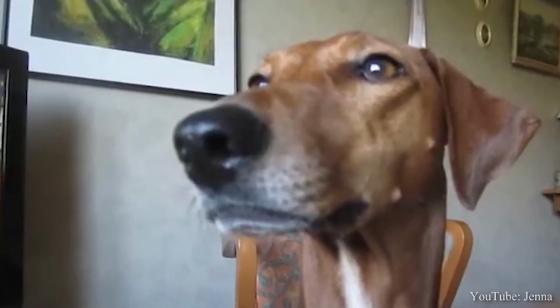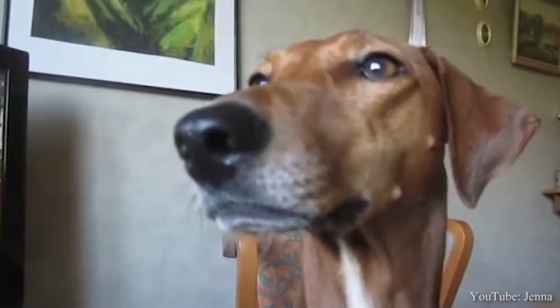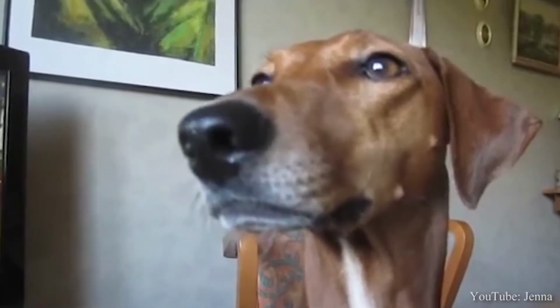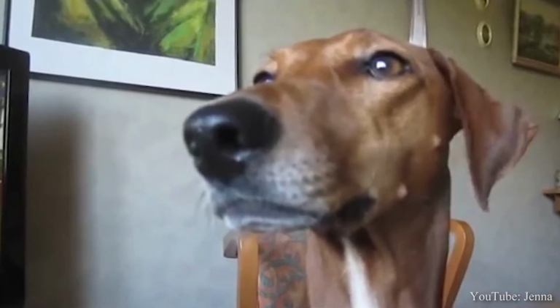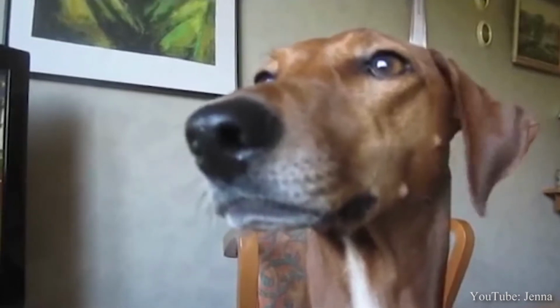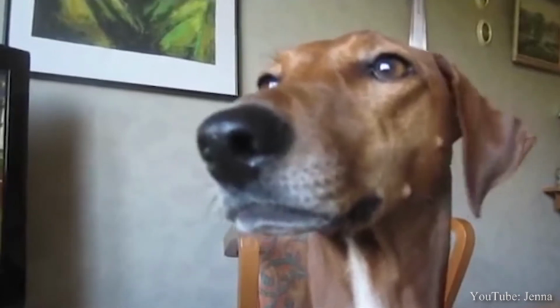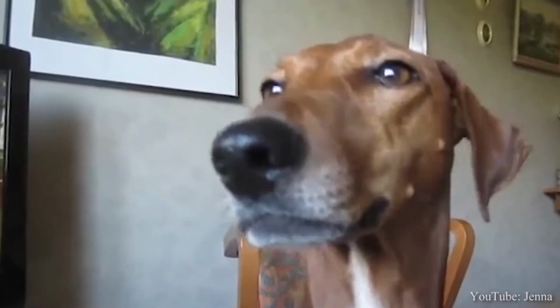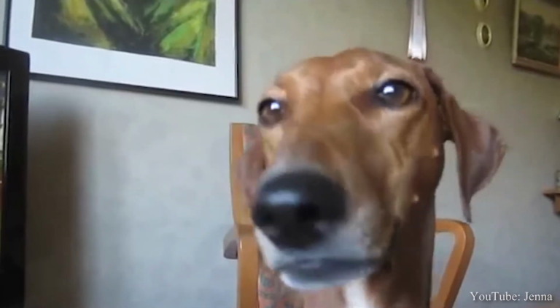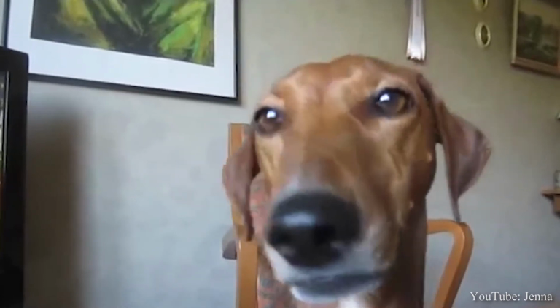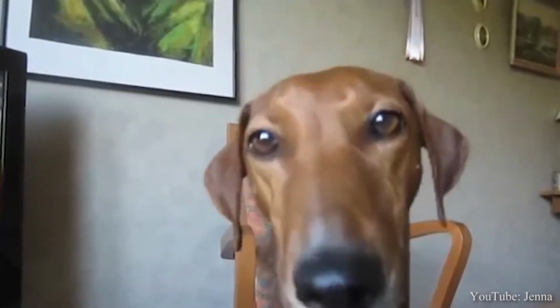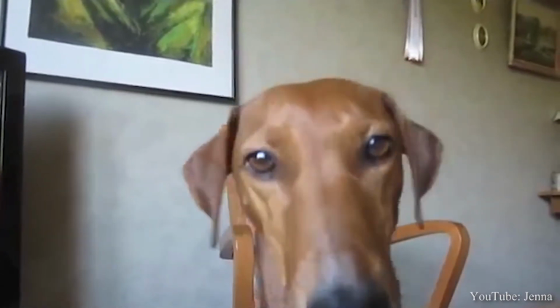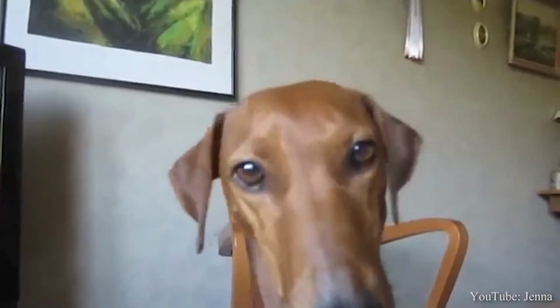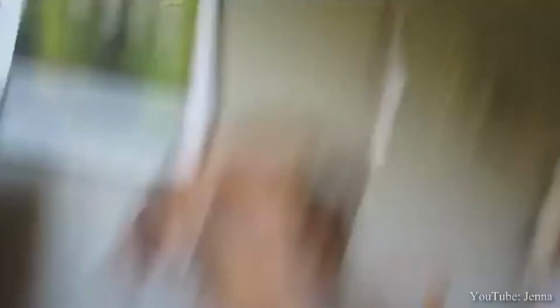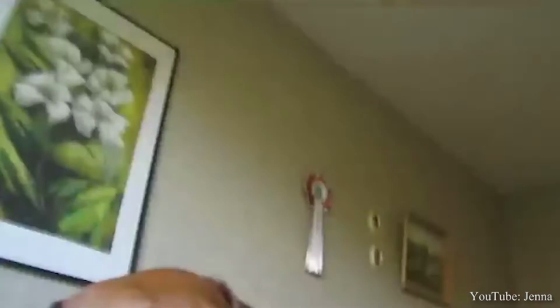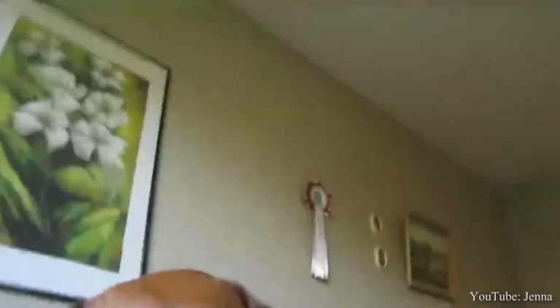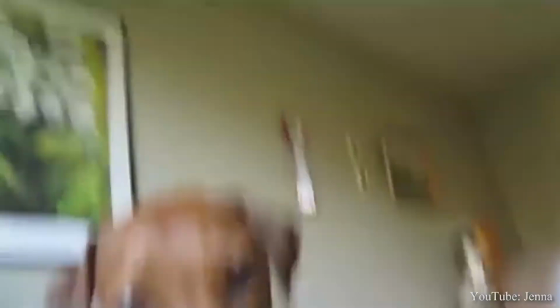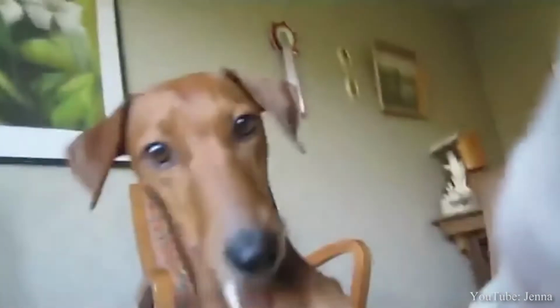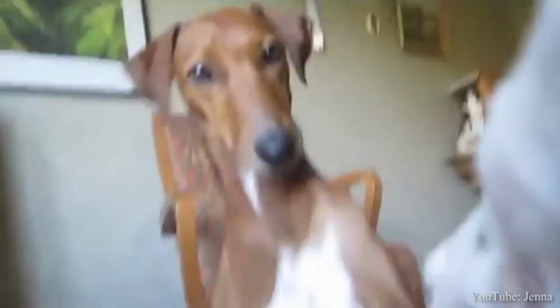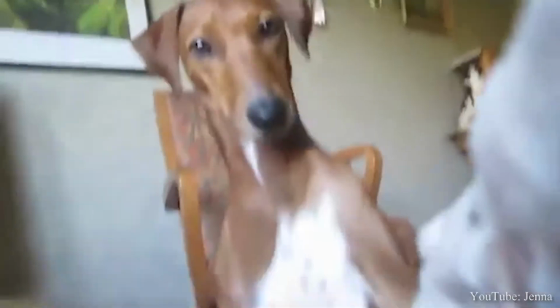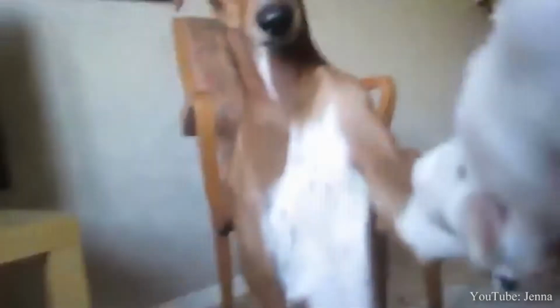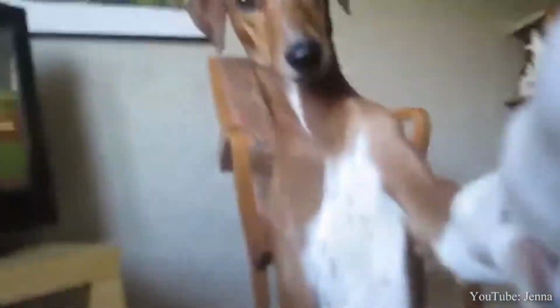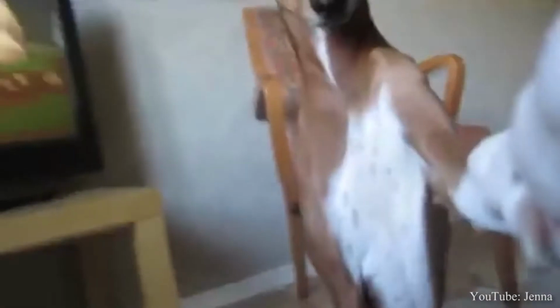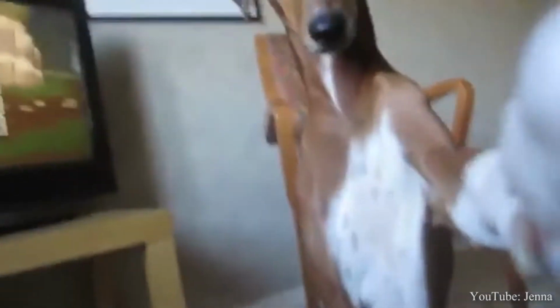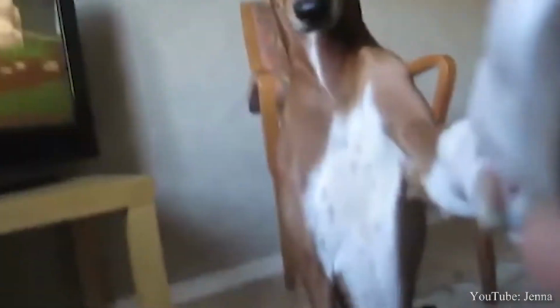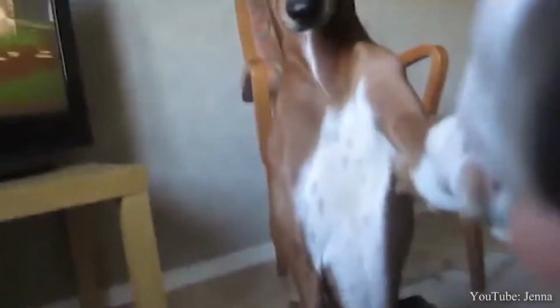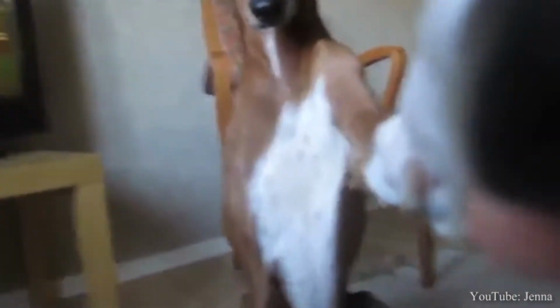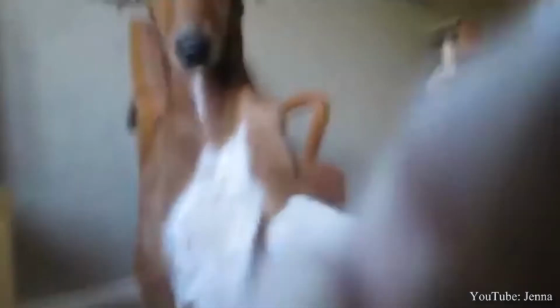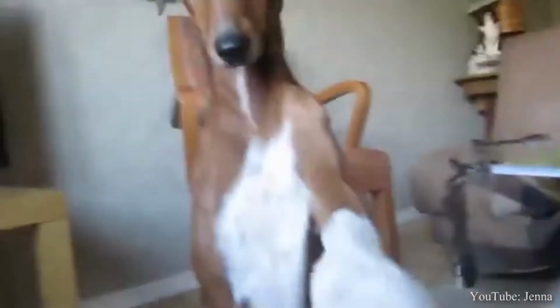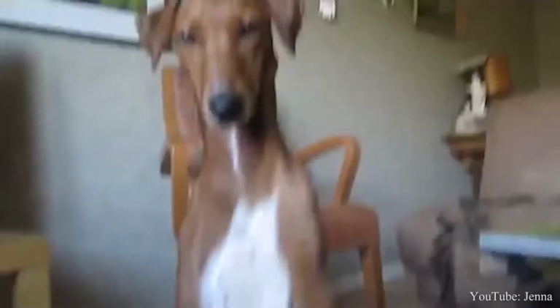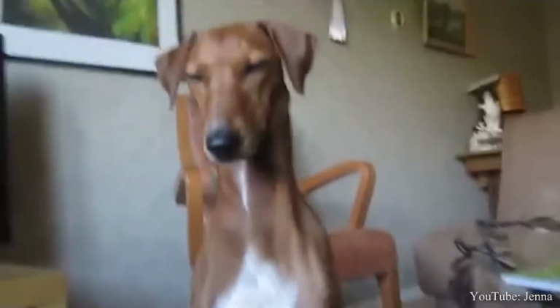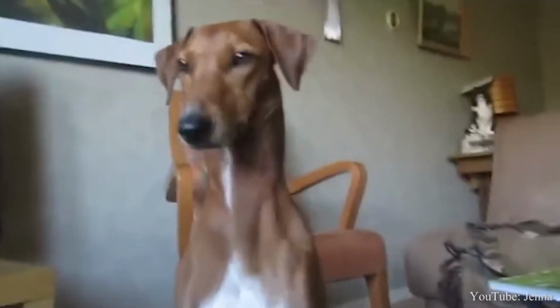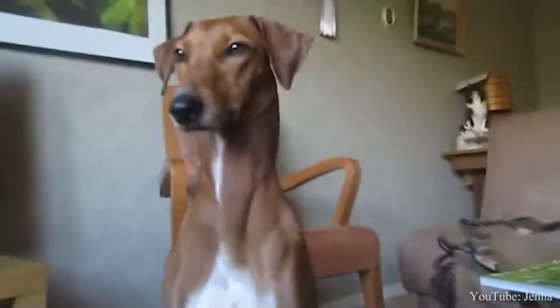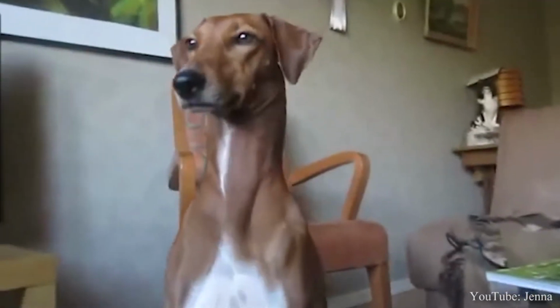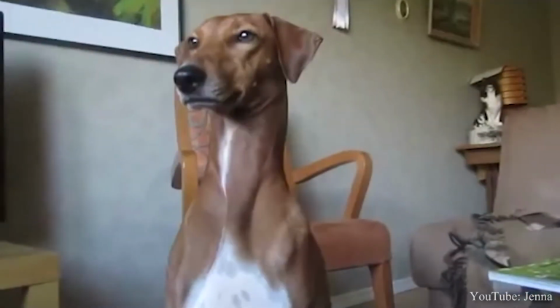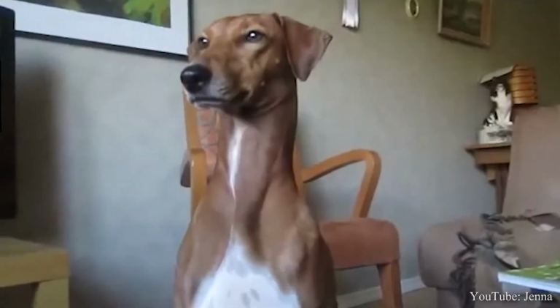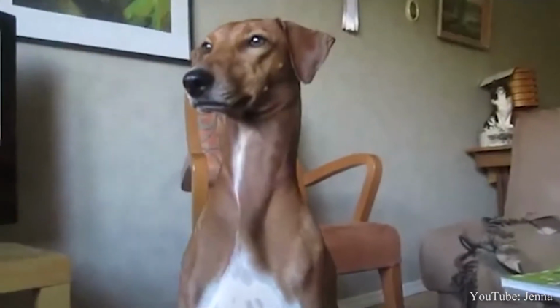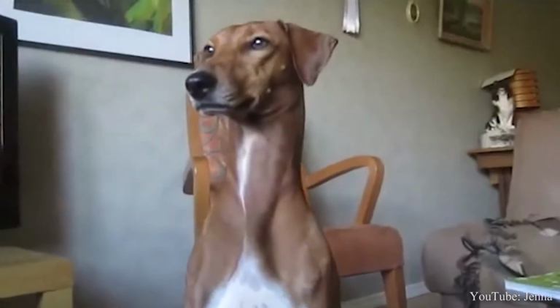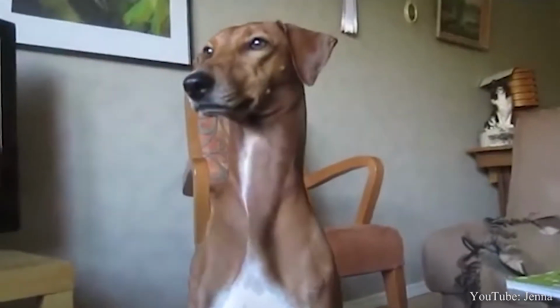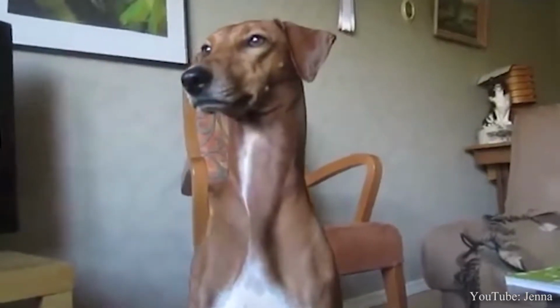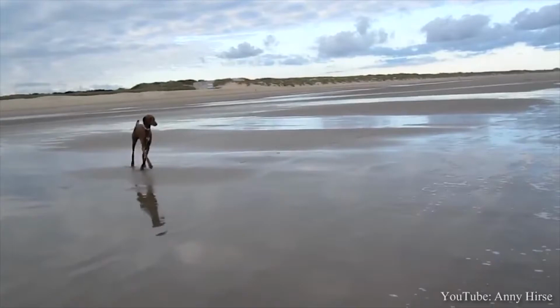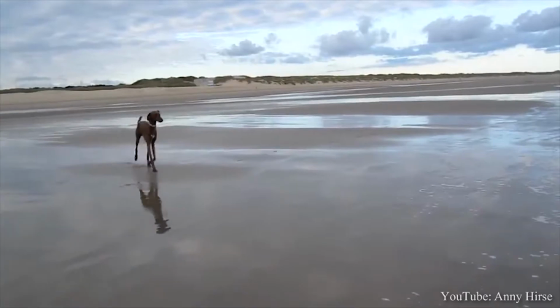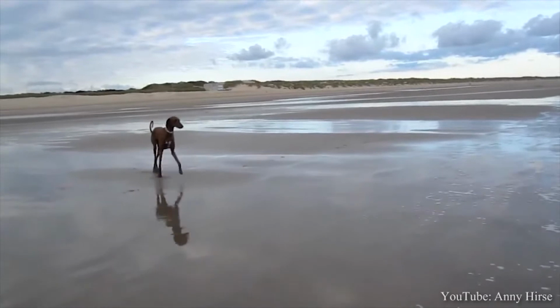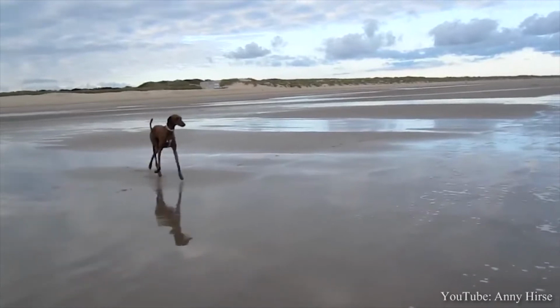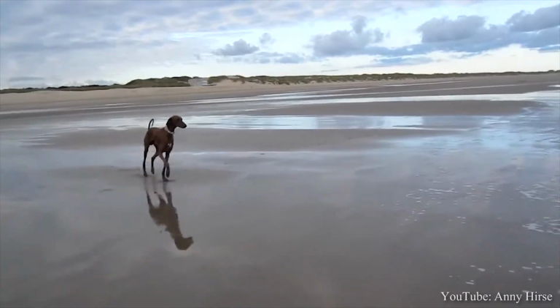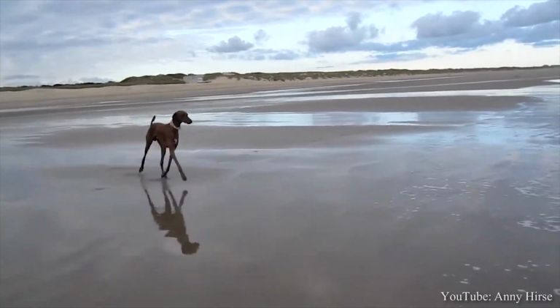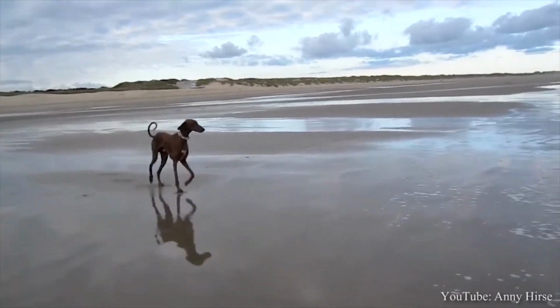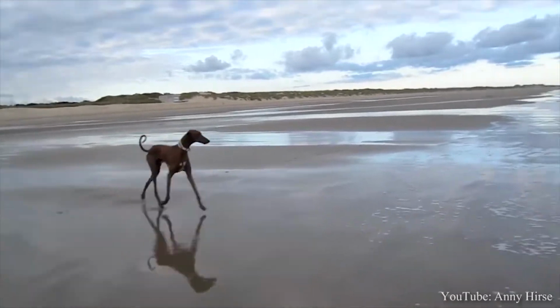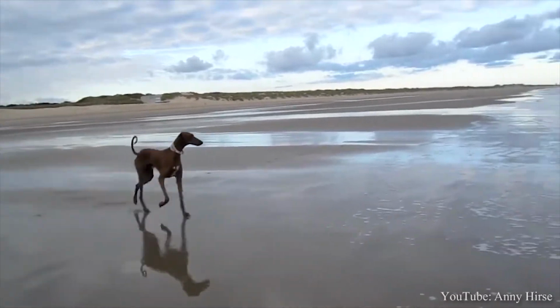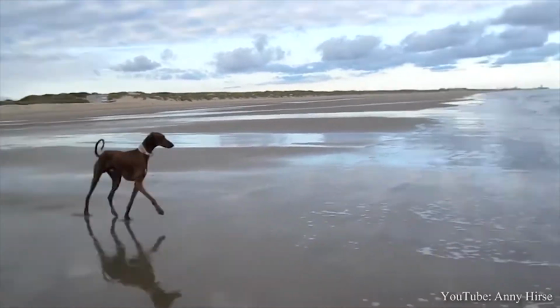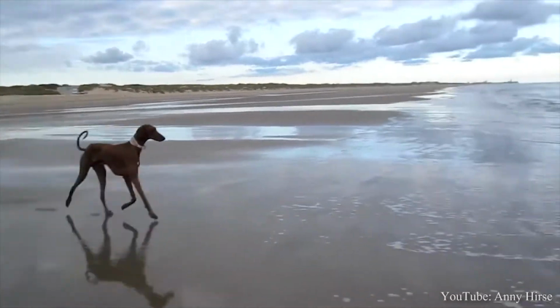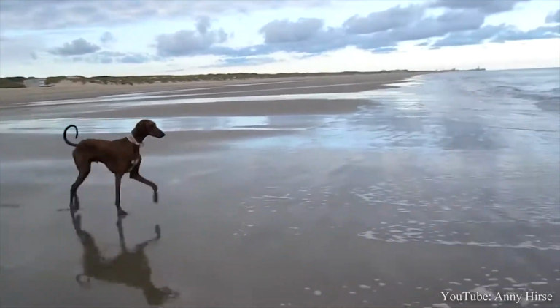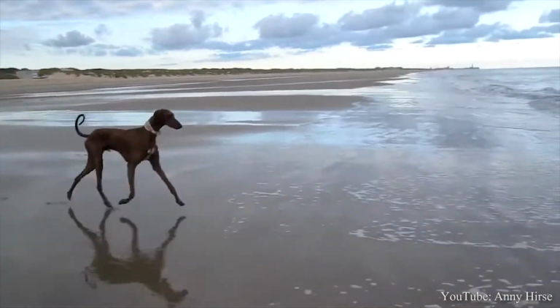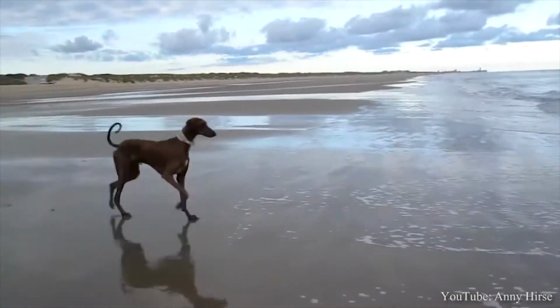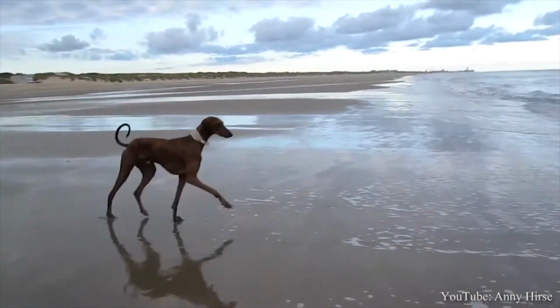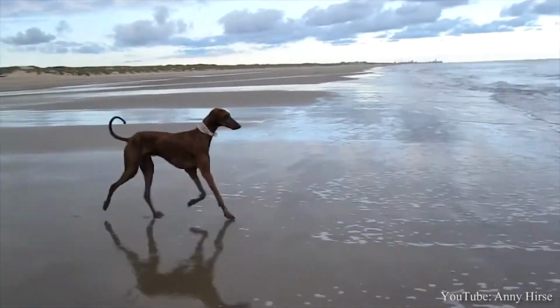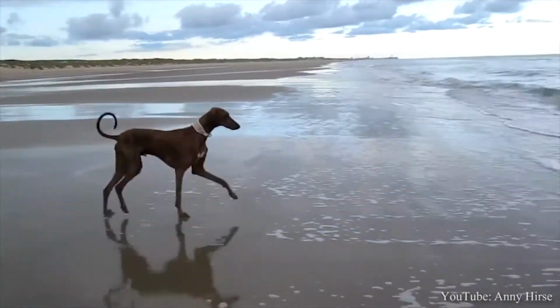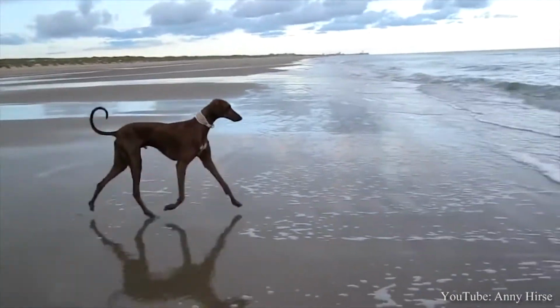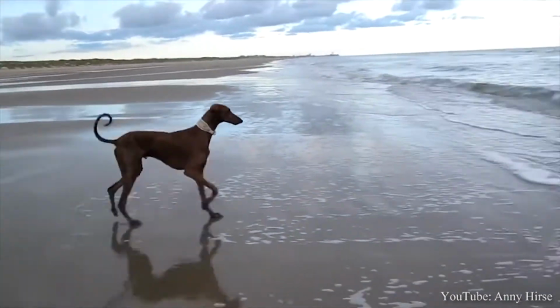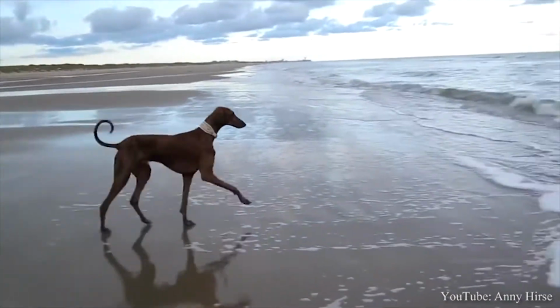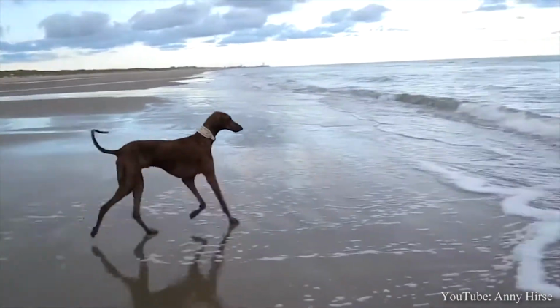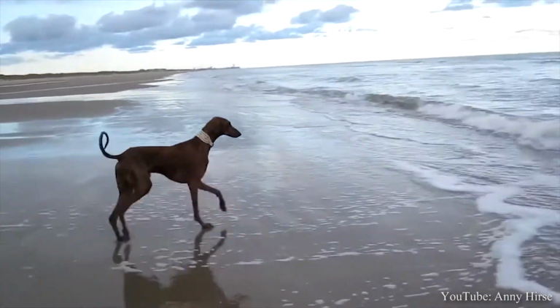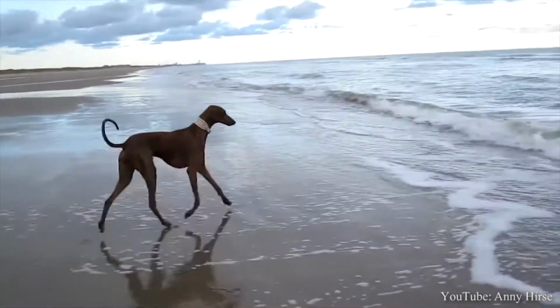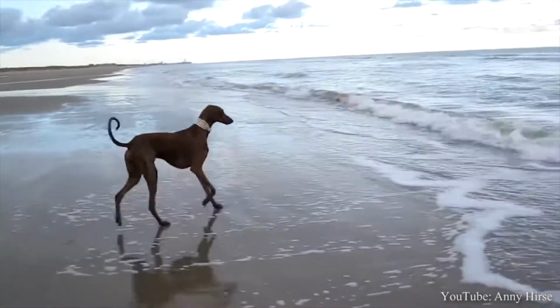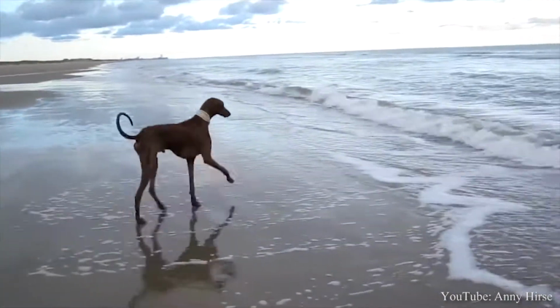Yo, yo, yo! Welcome to the Dog Solid Channel. Today we will be discussing the elegant Azawakh.